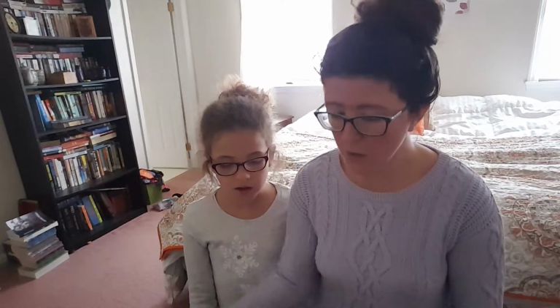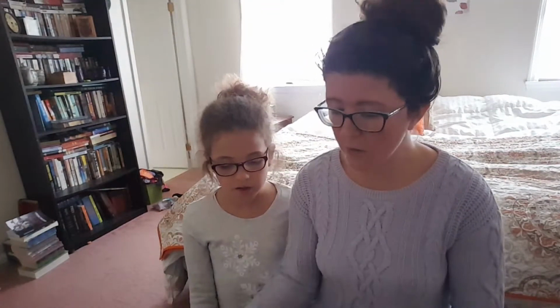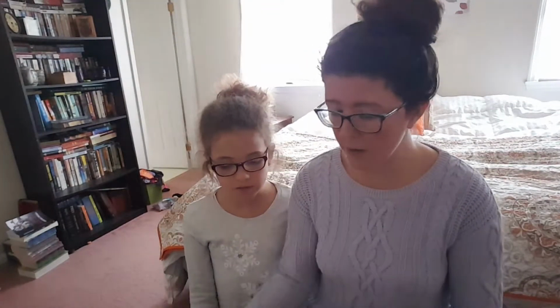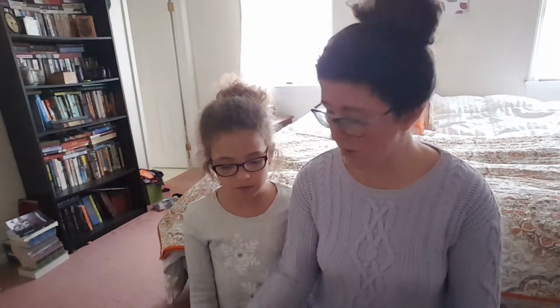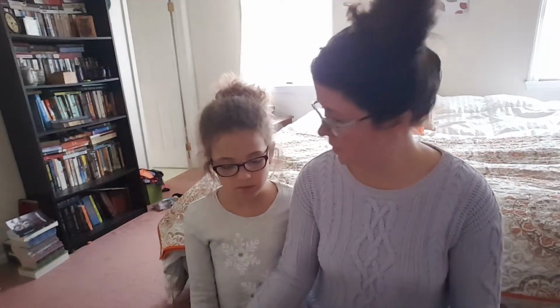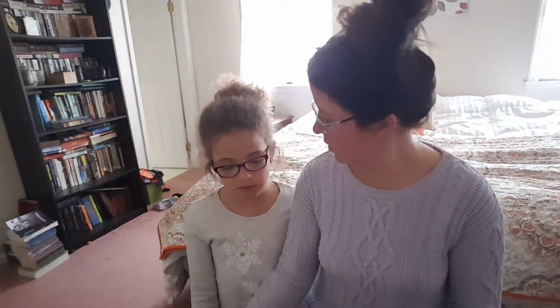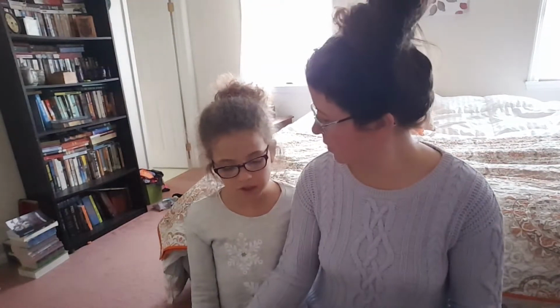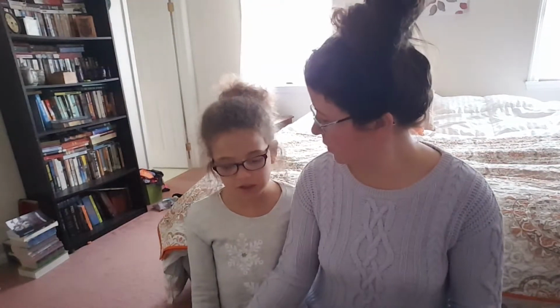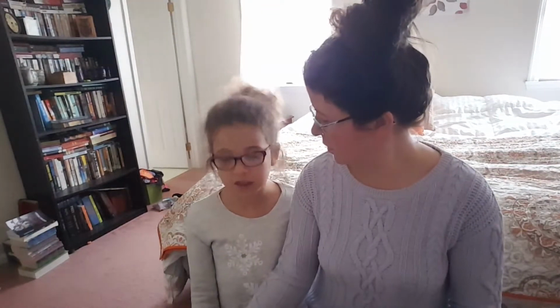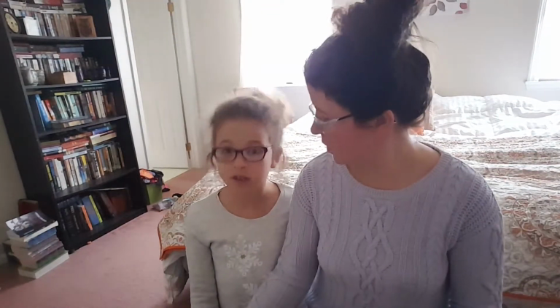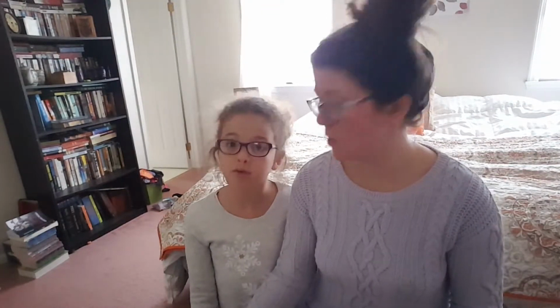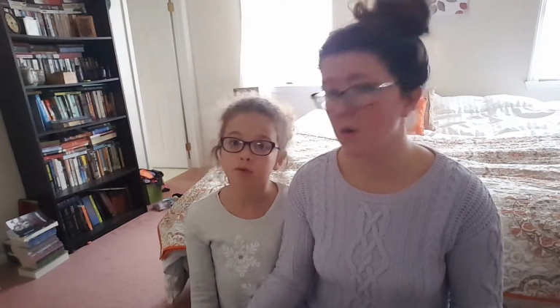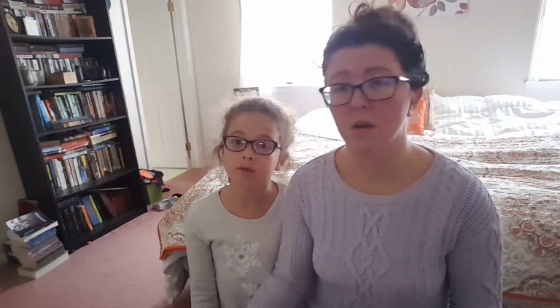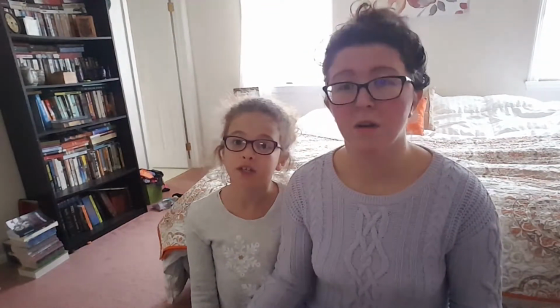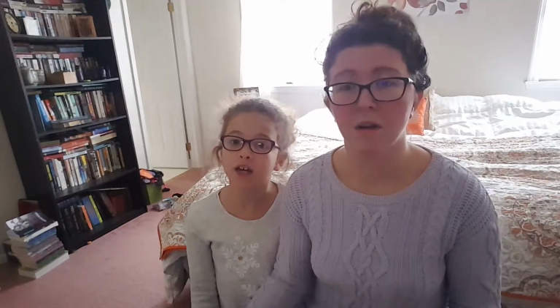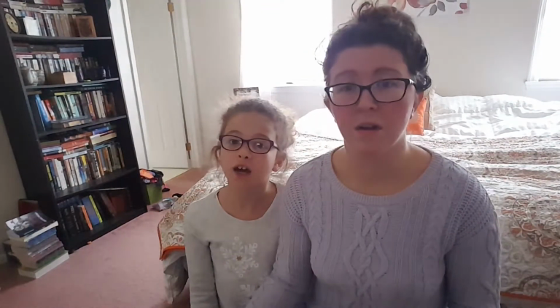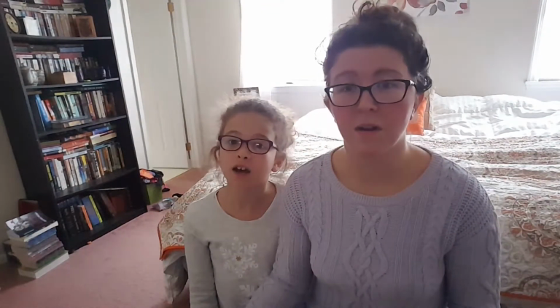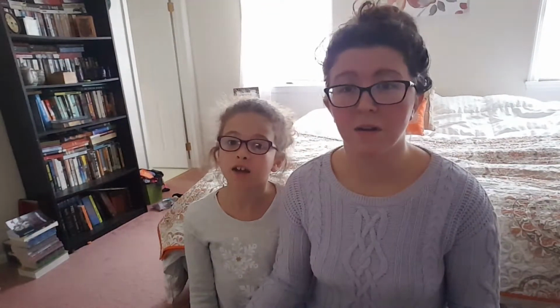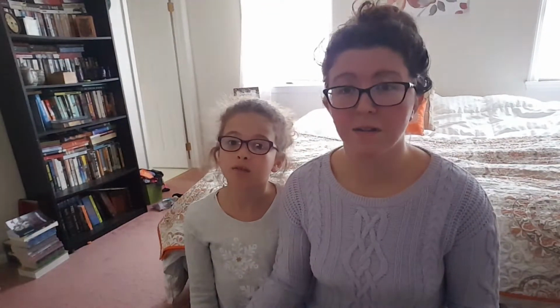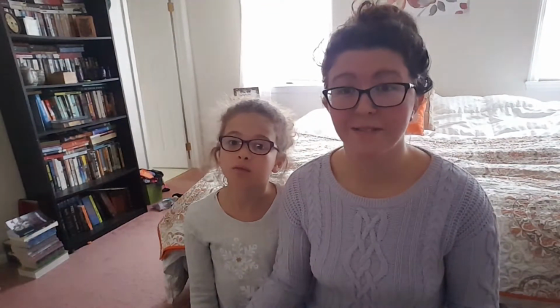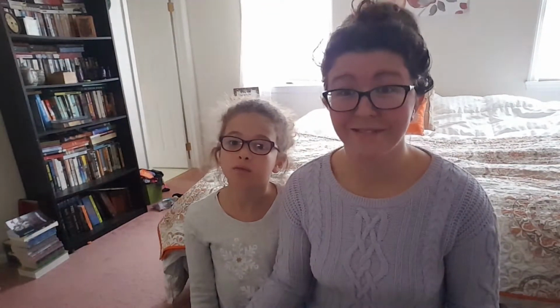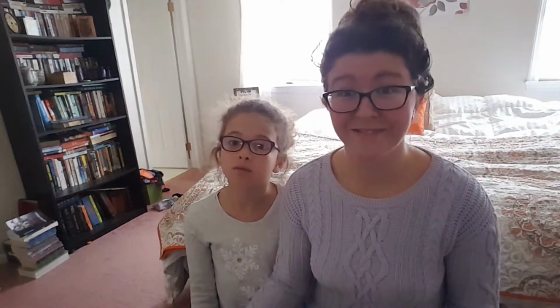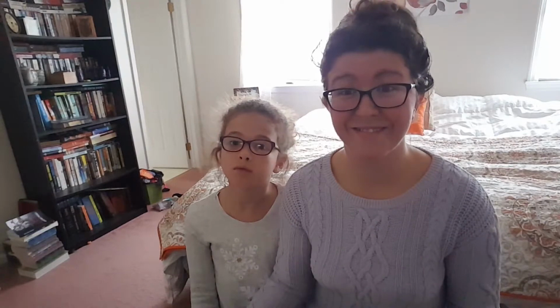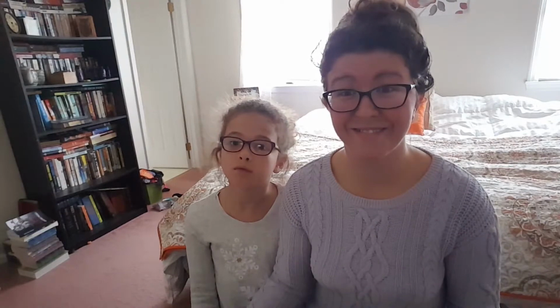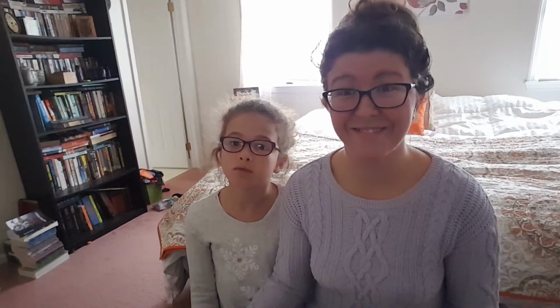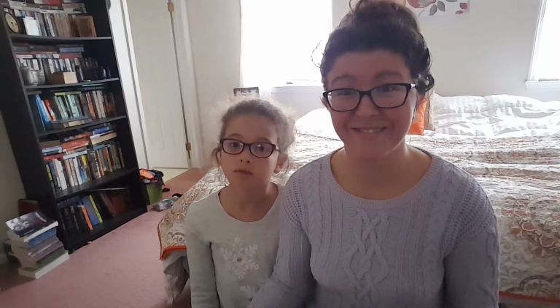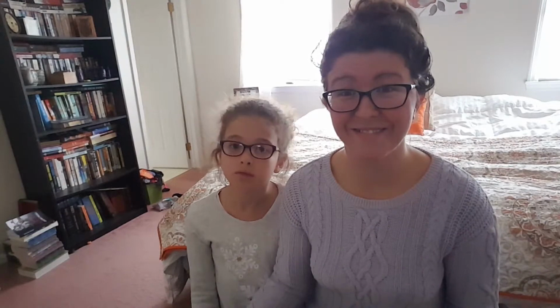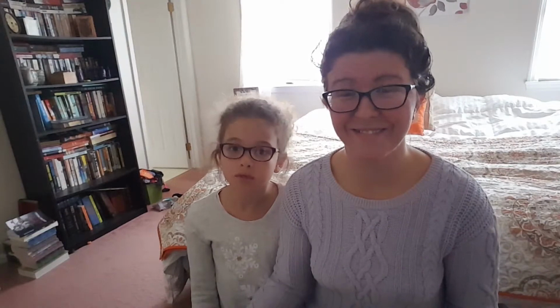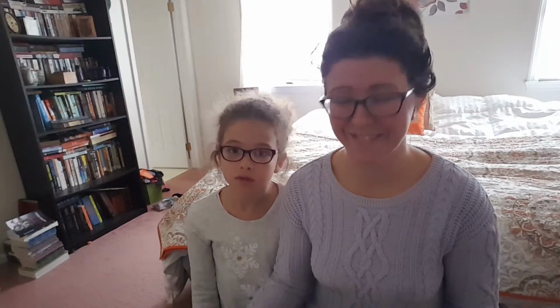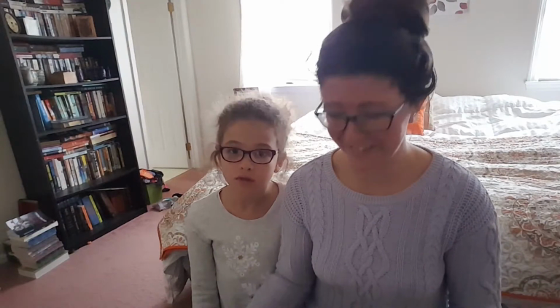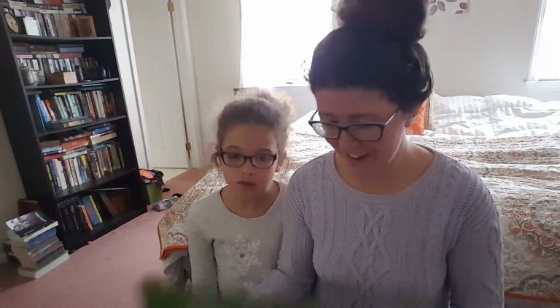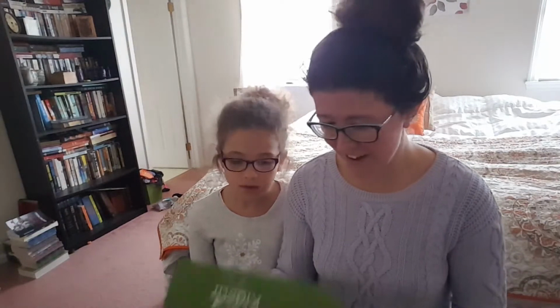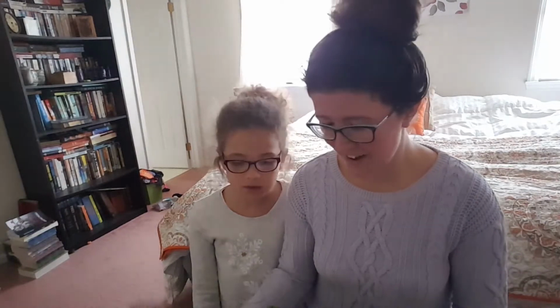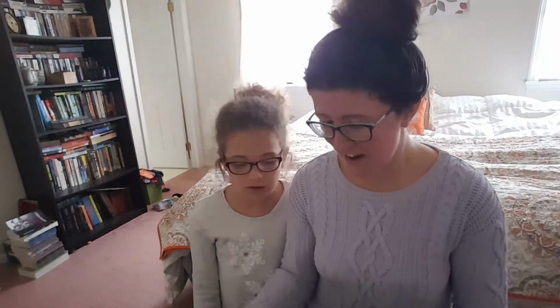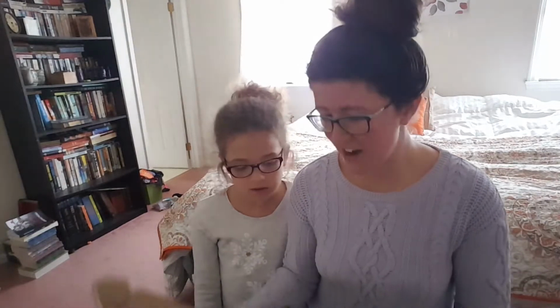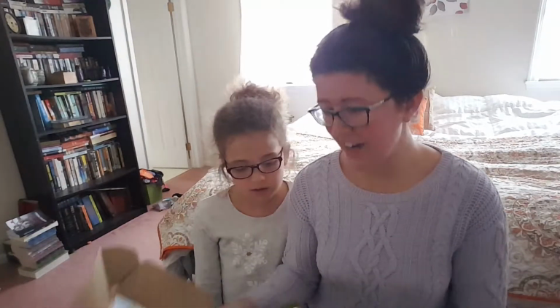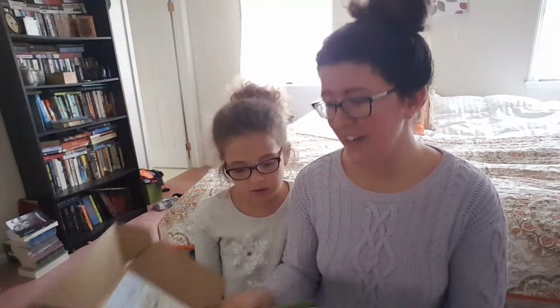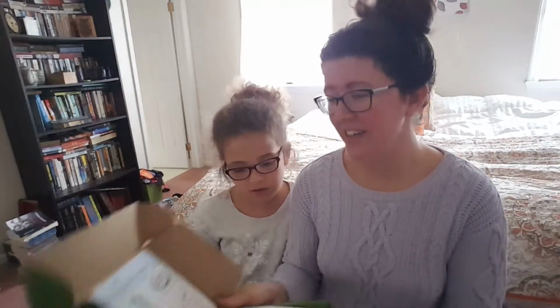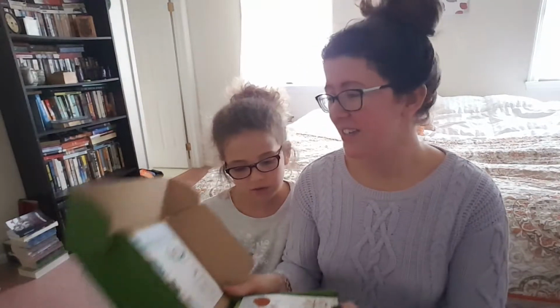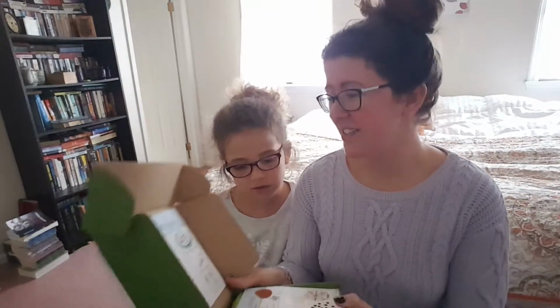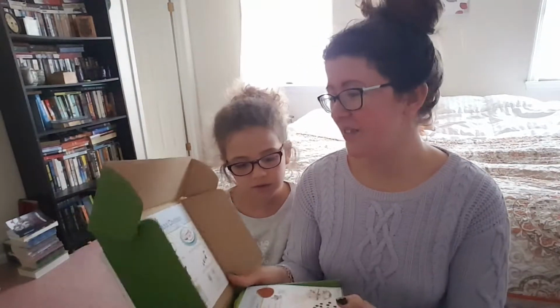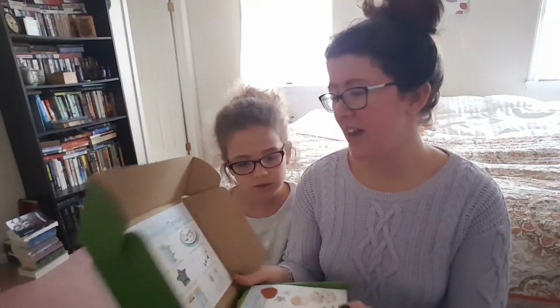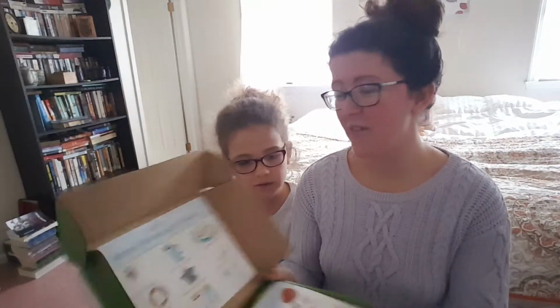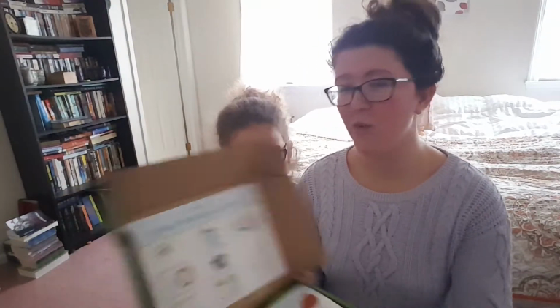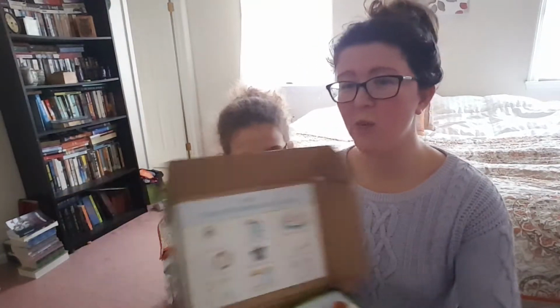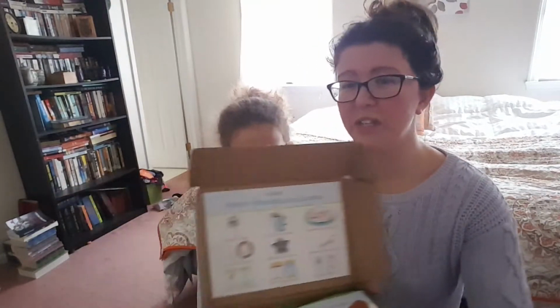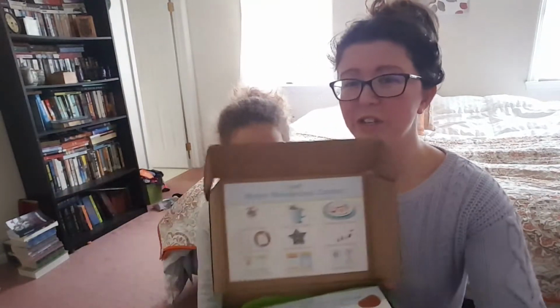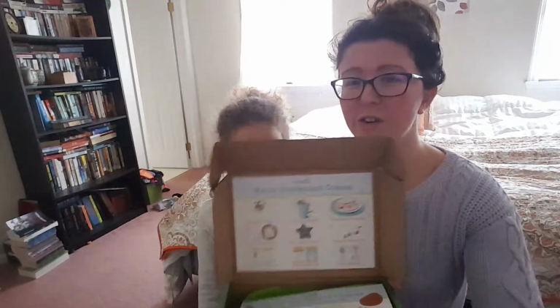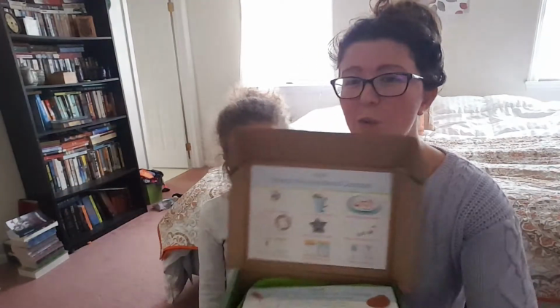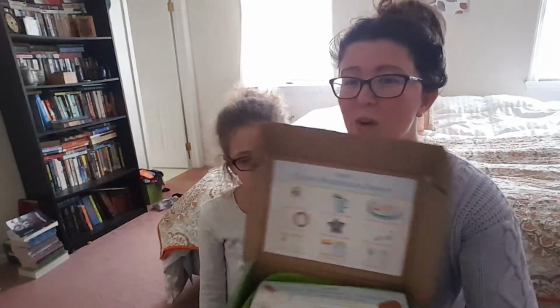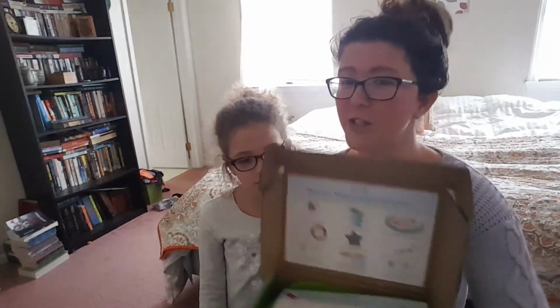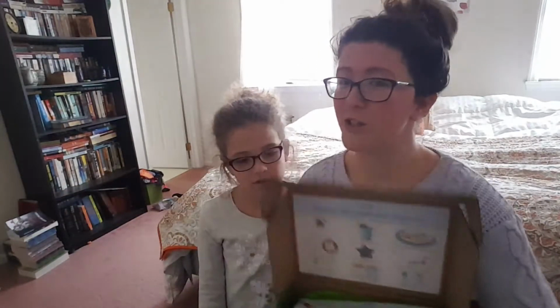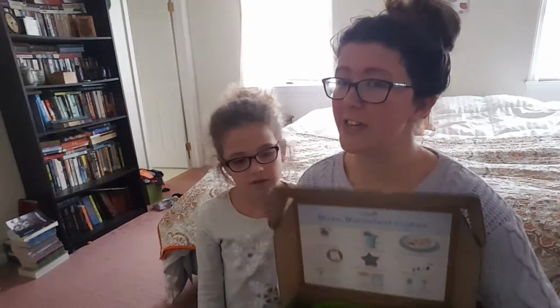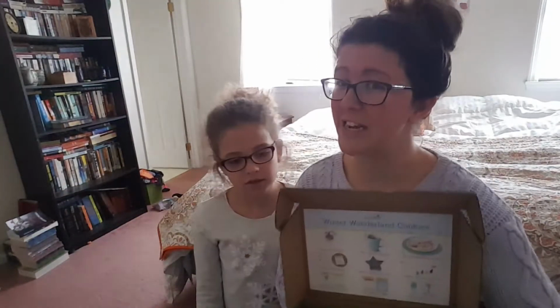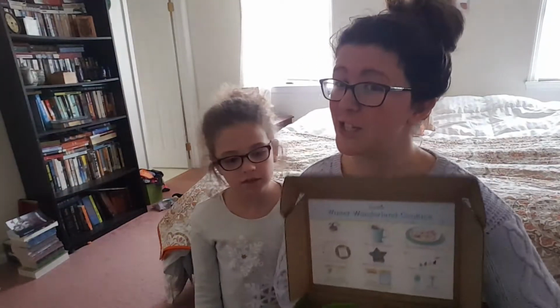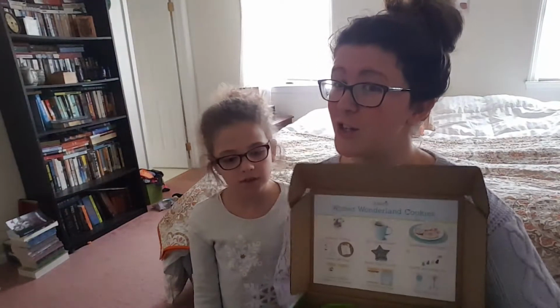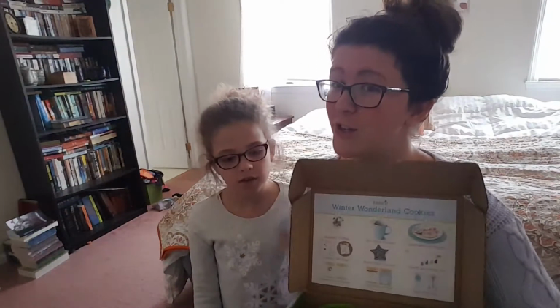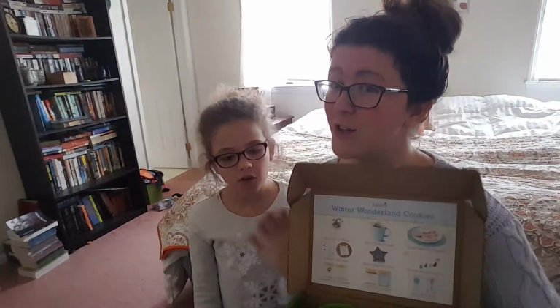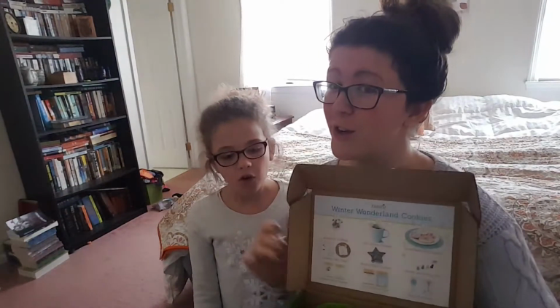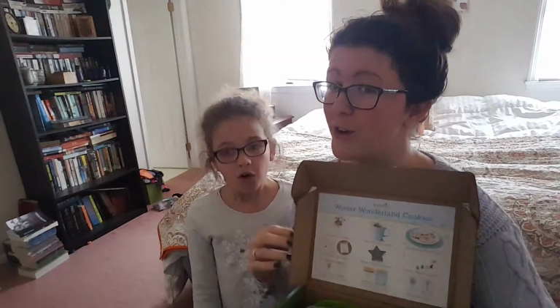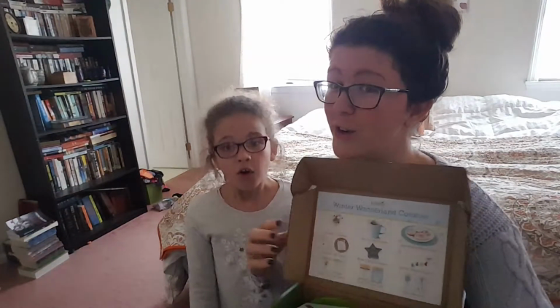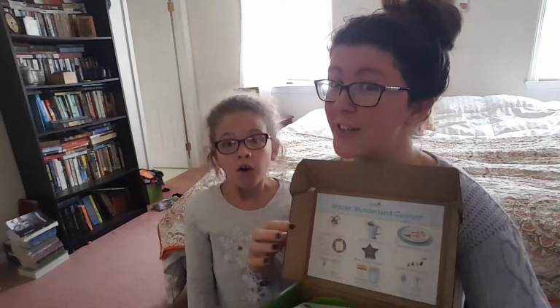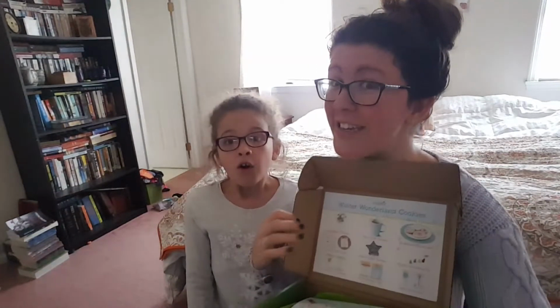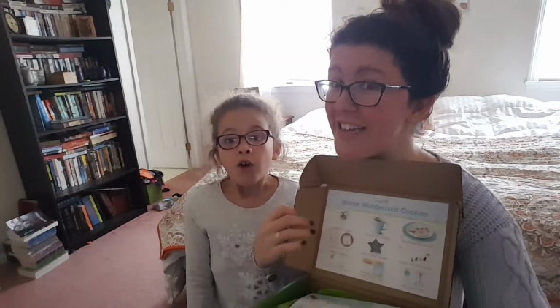I make dinner with my dad. Alright, so we have winter wonderland cookies!